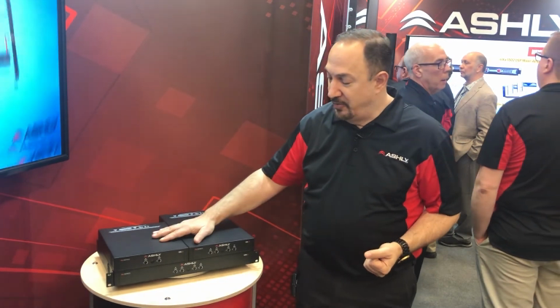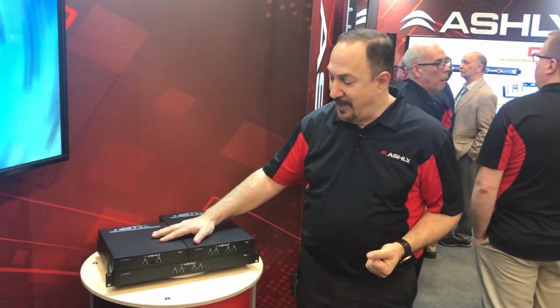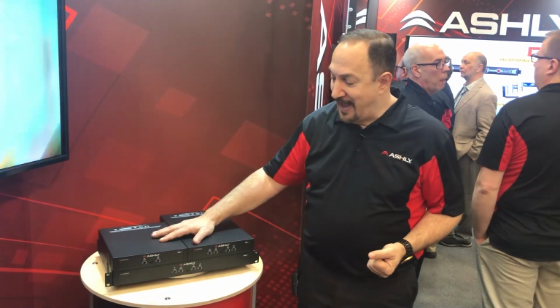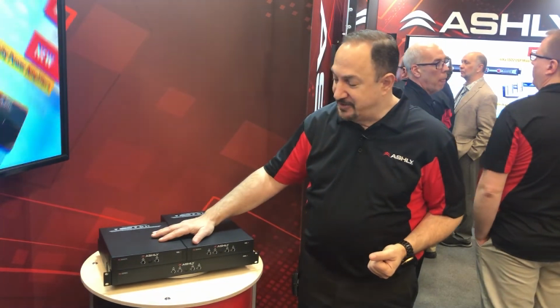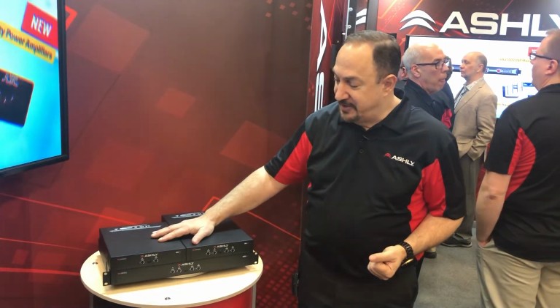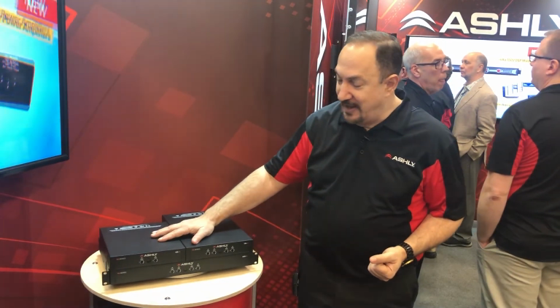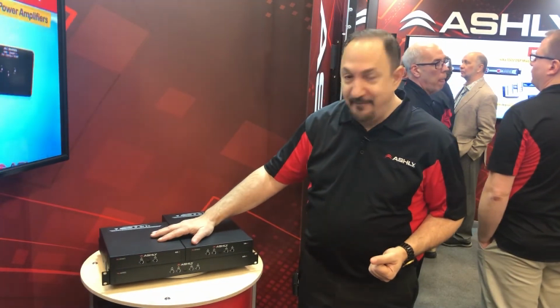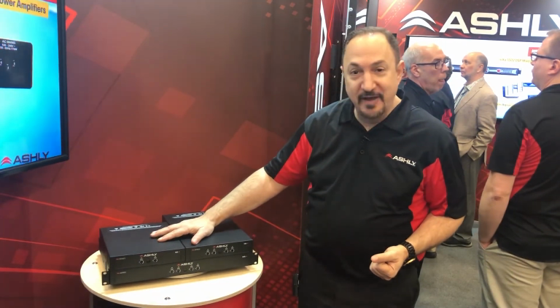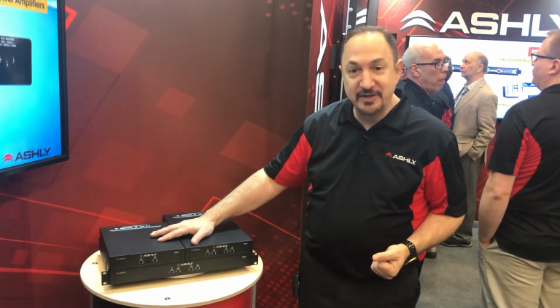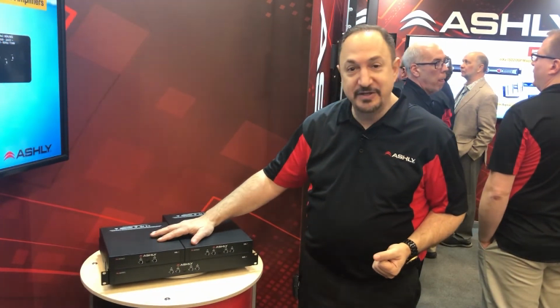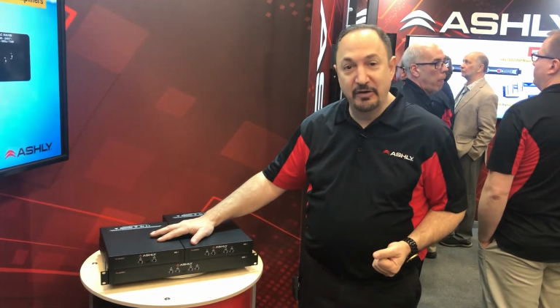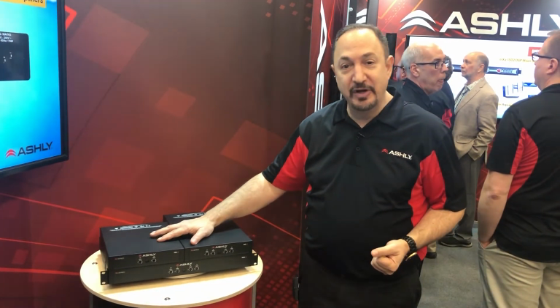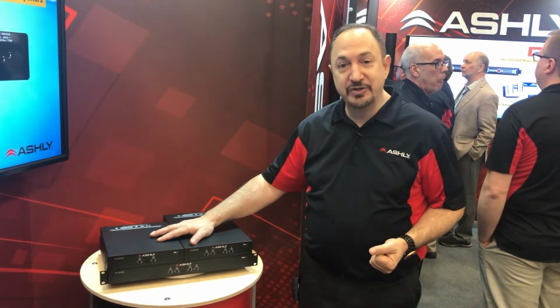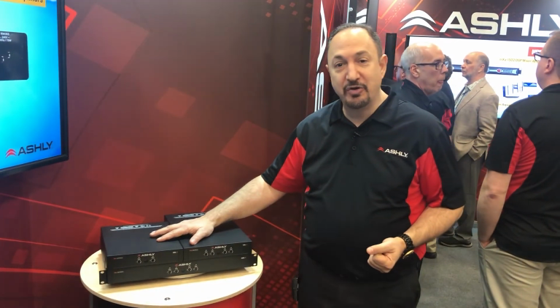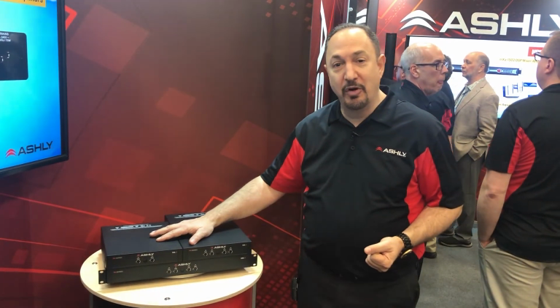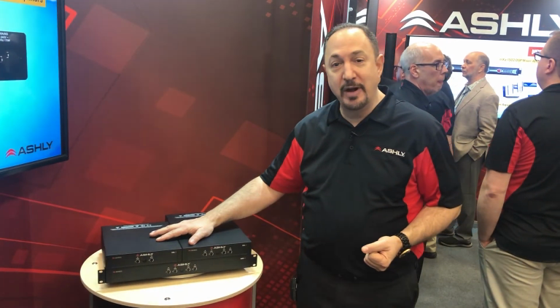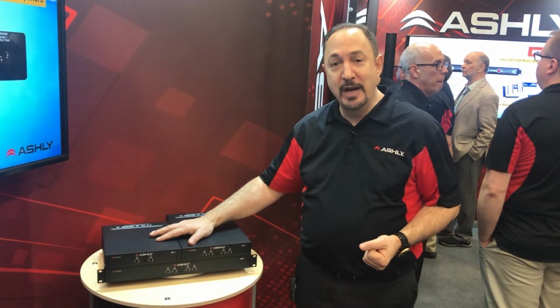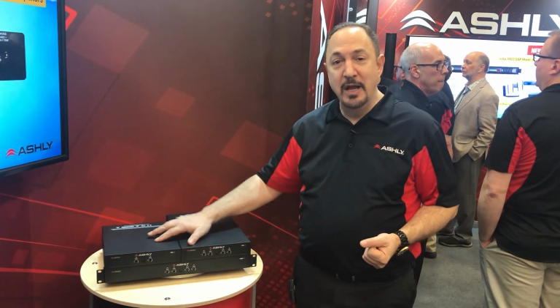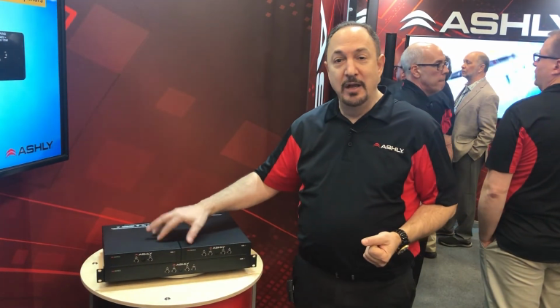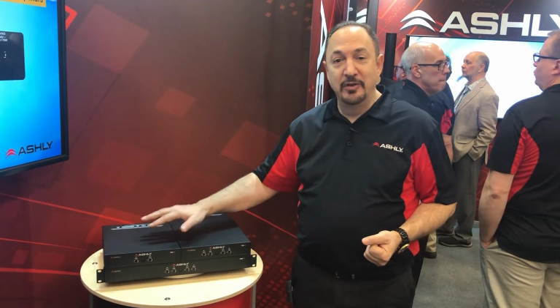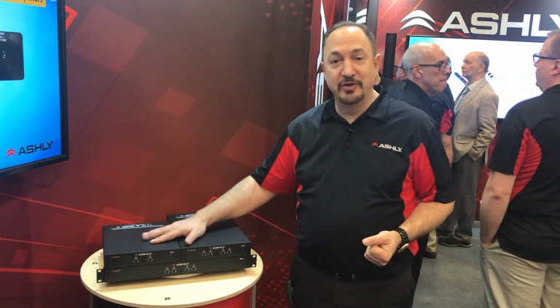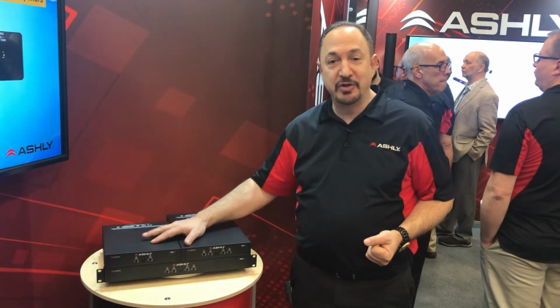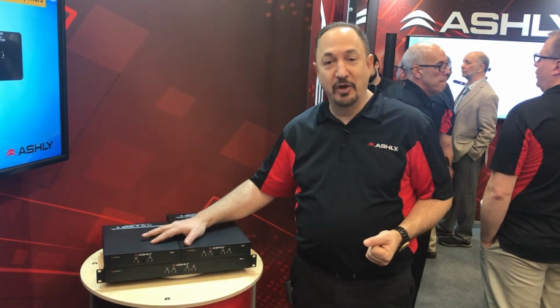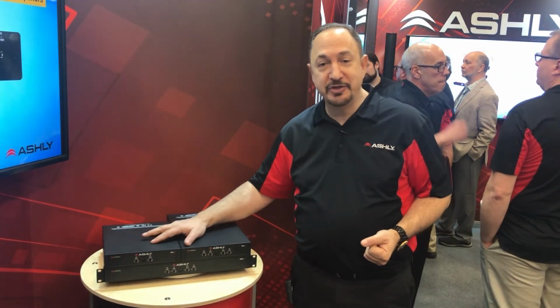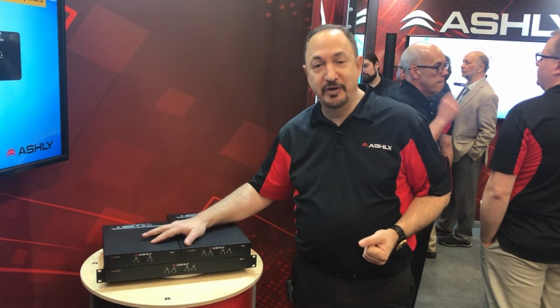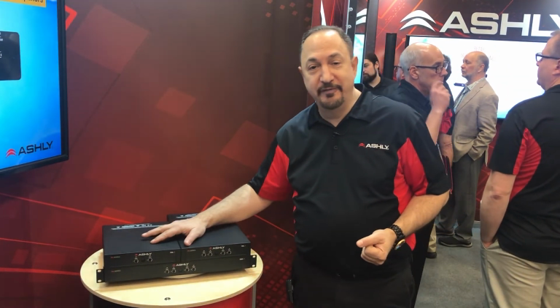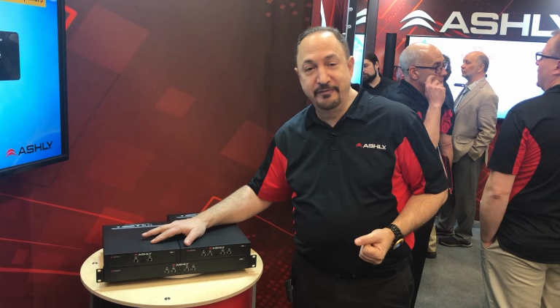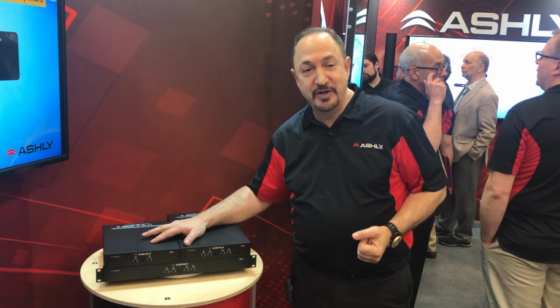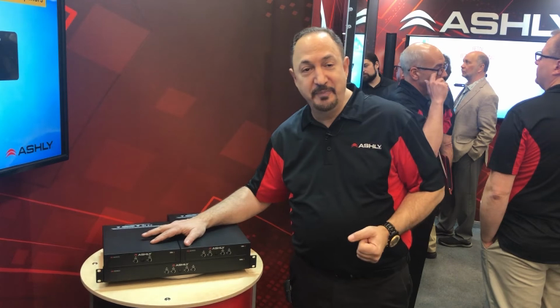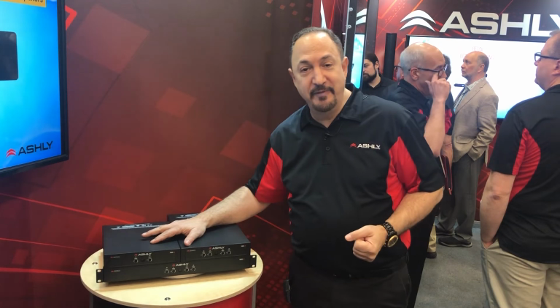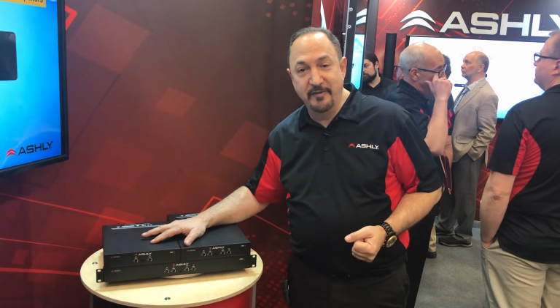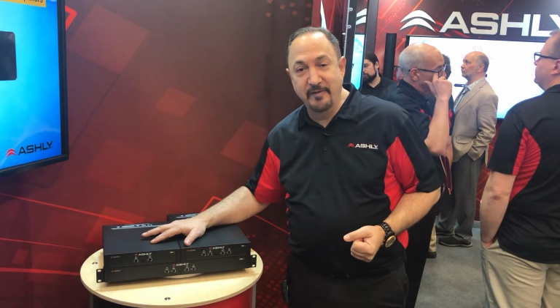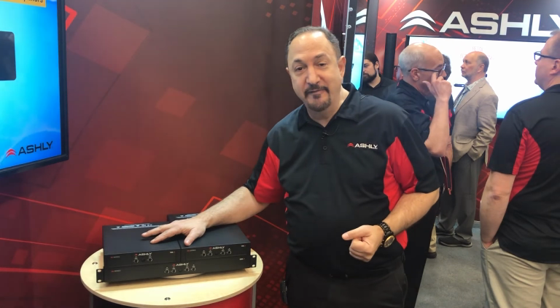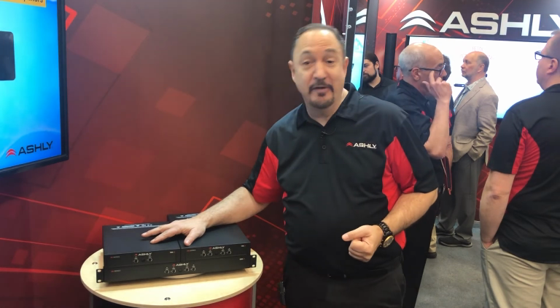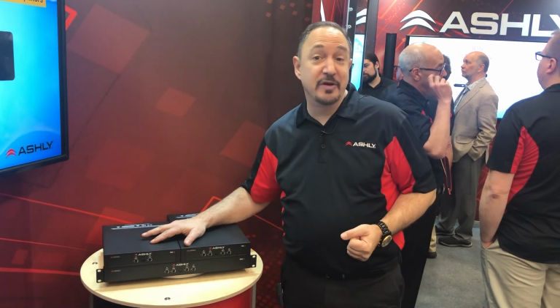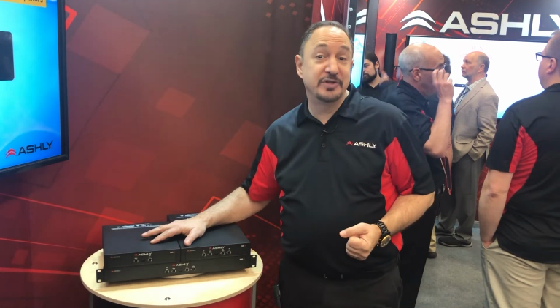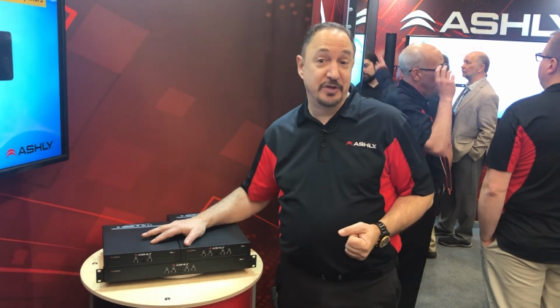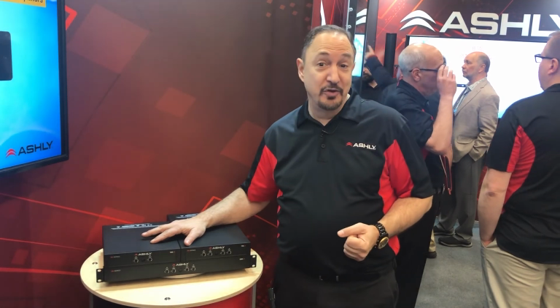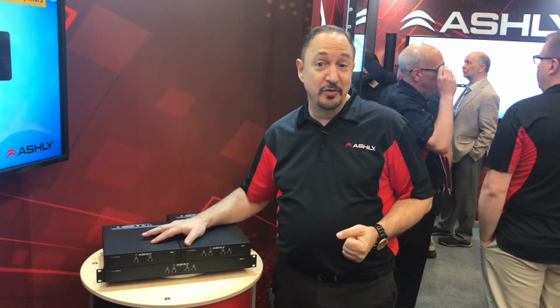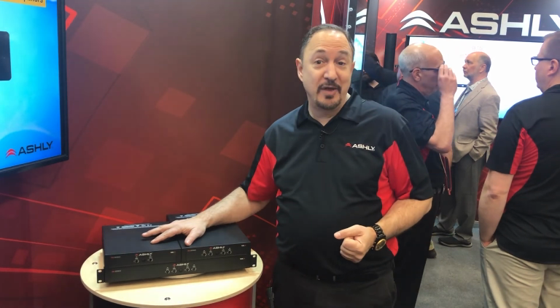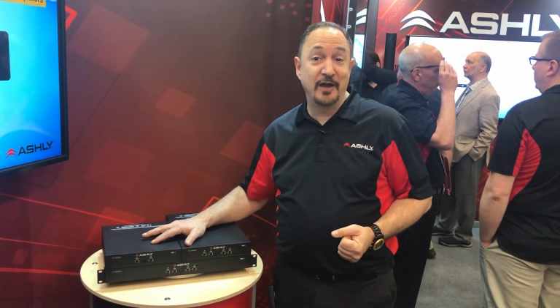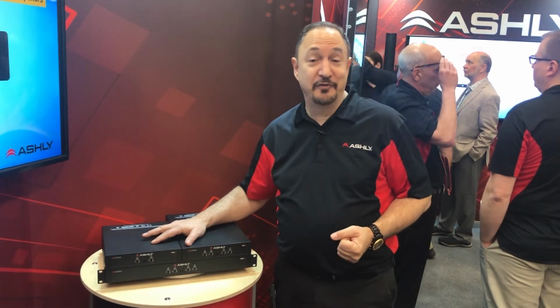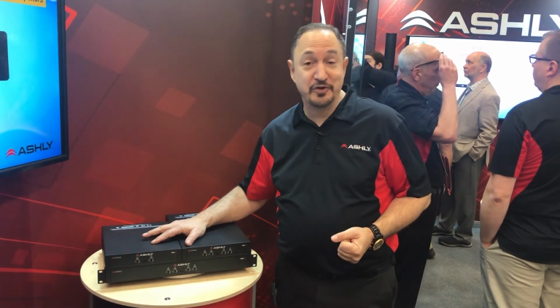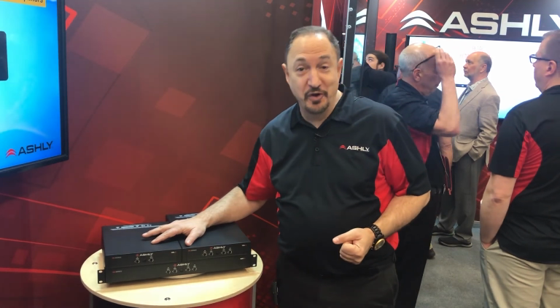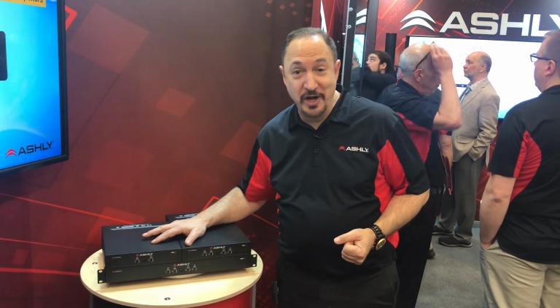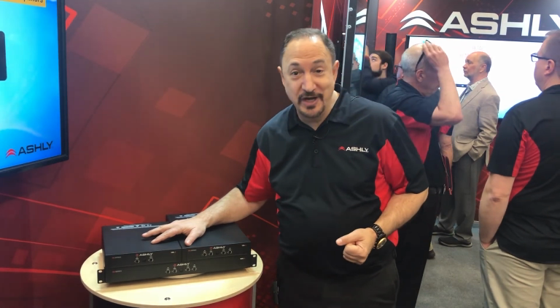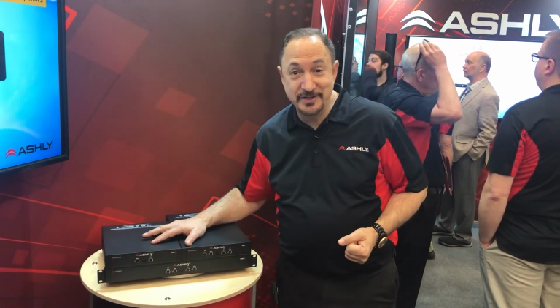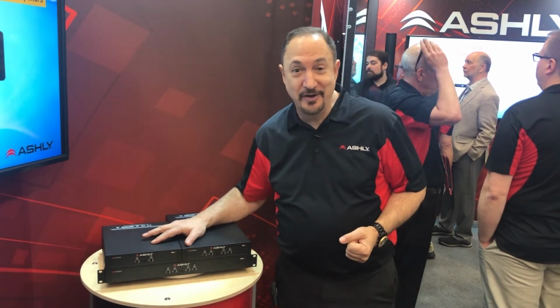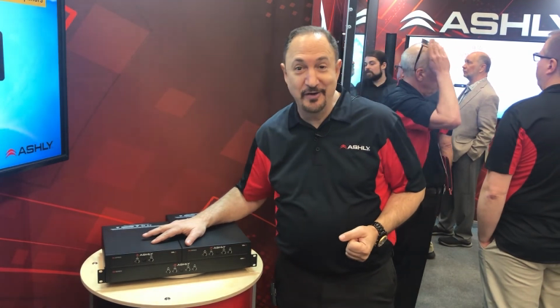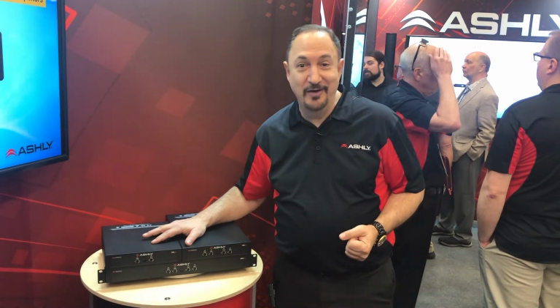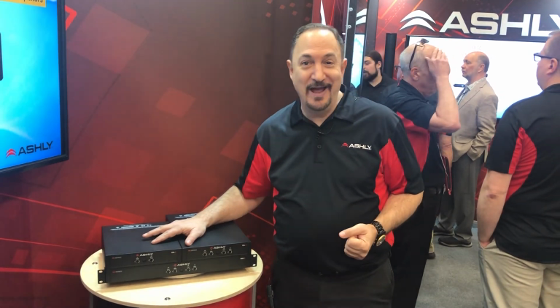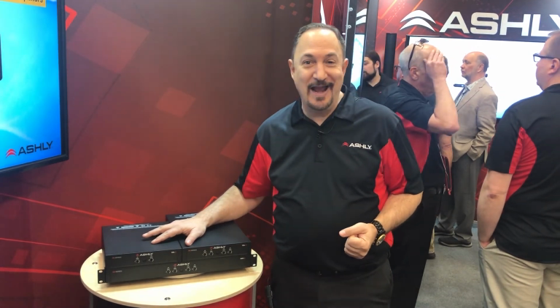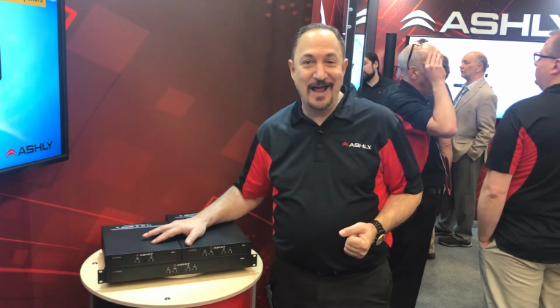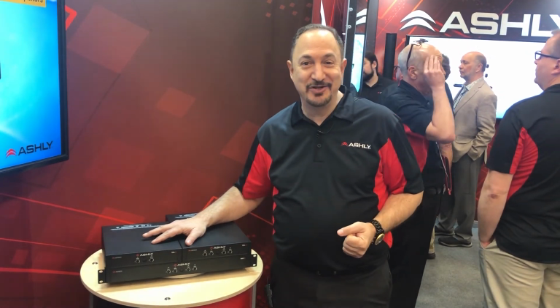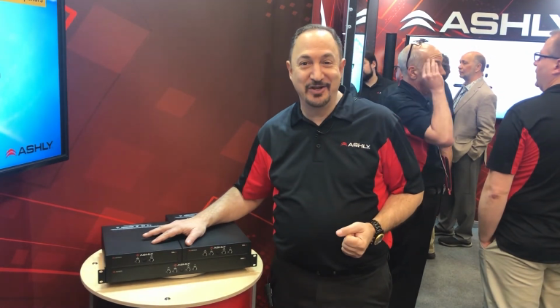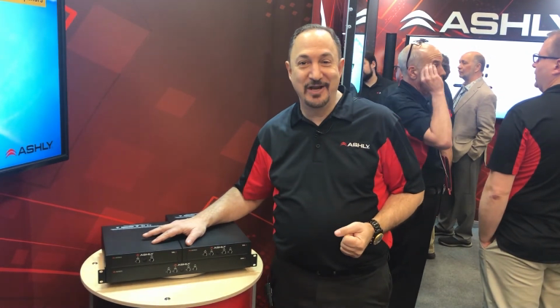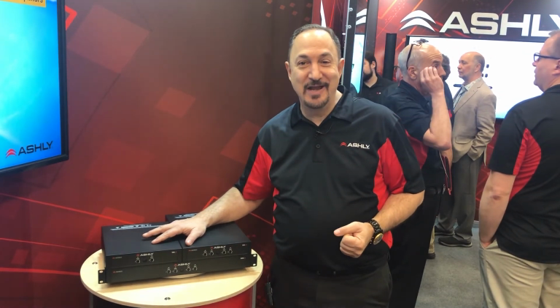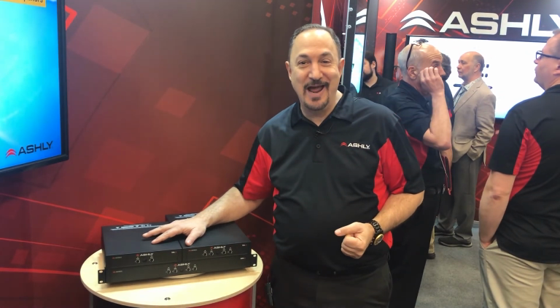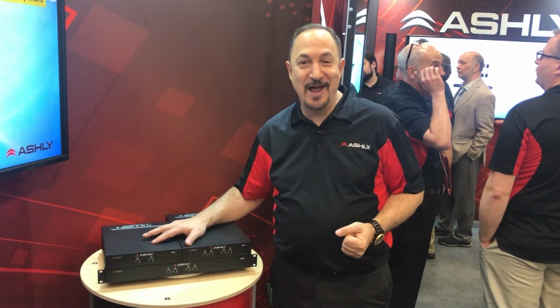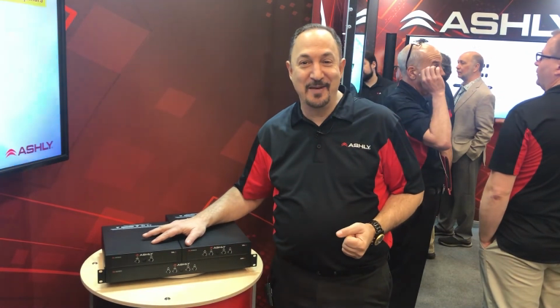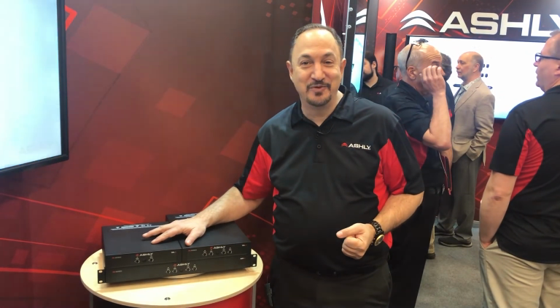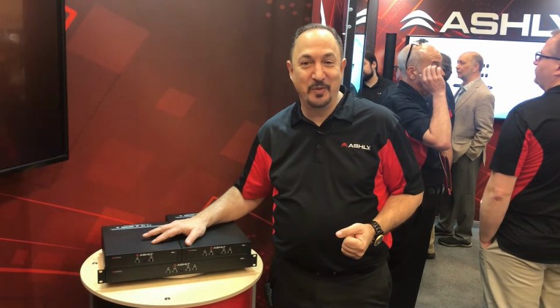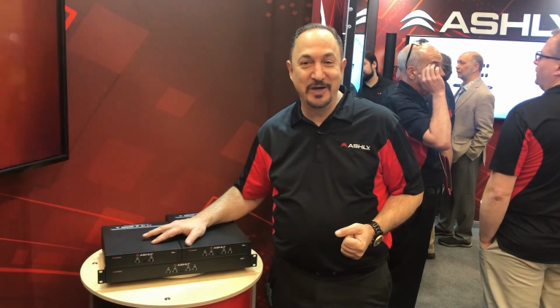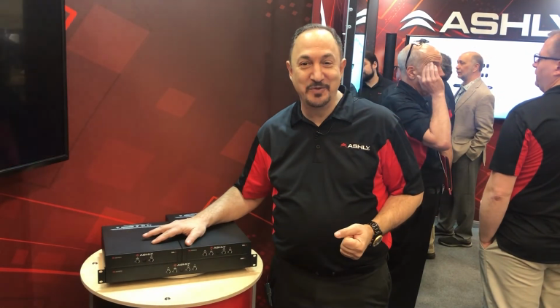That's the FA series story. Those are also shipping very, very soon. Thanks for joining us here at Ashley at NAMM 2020.